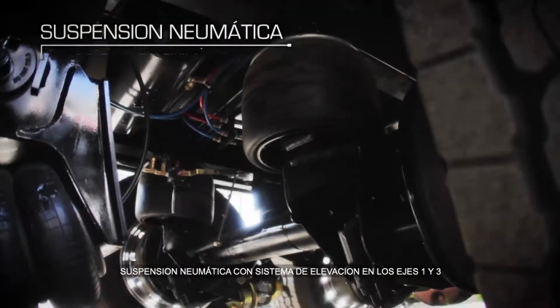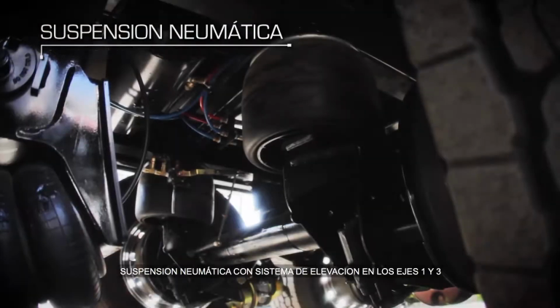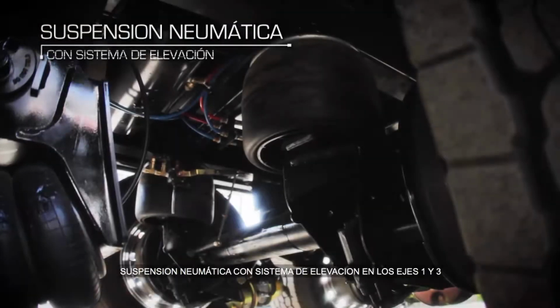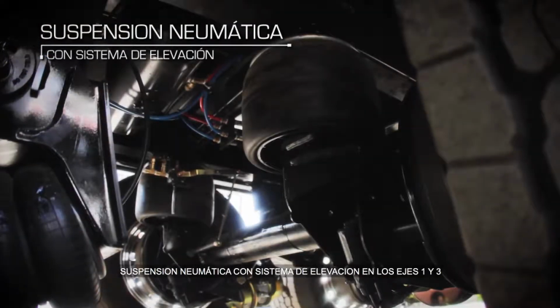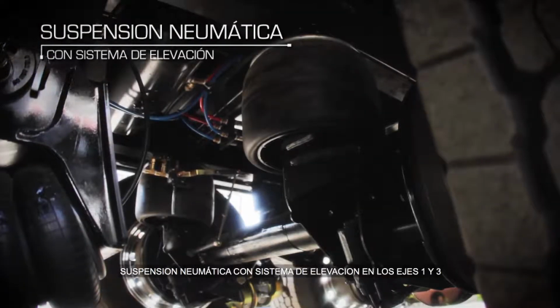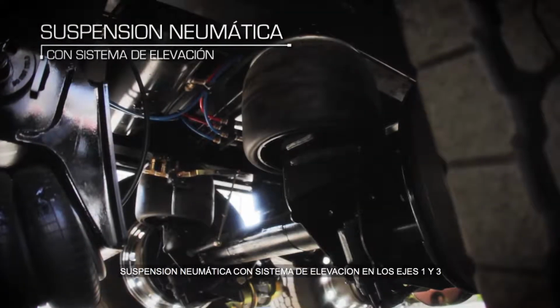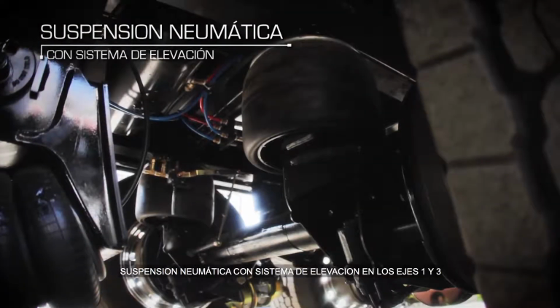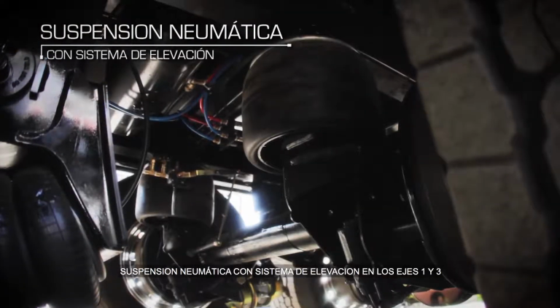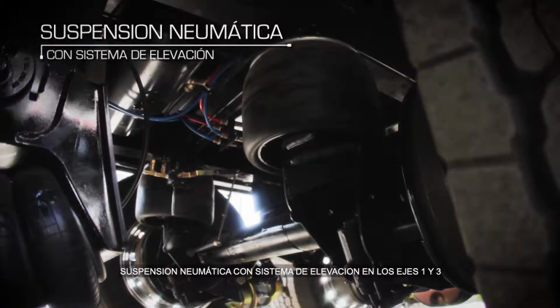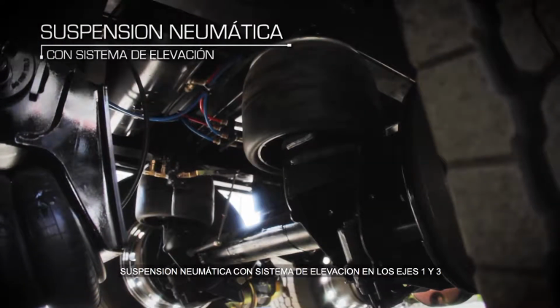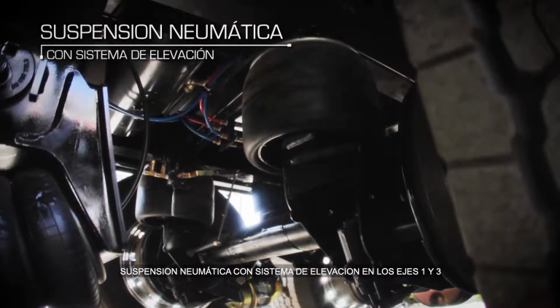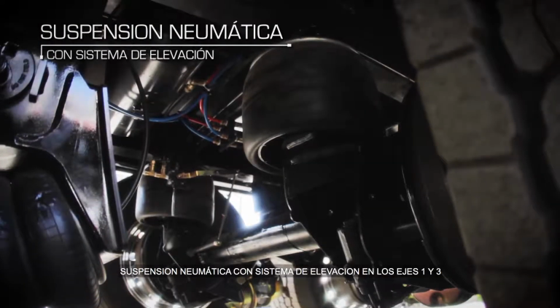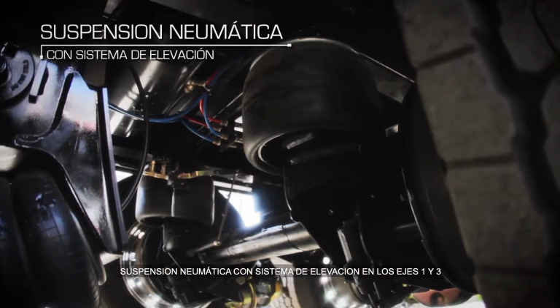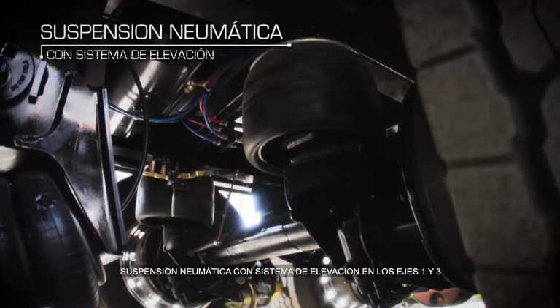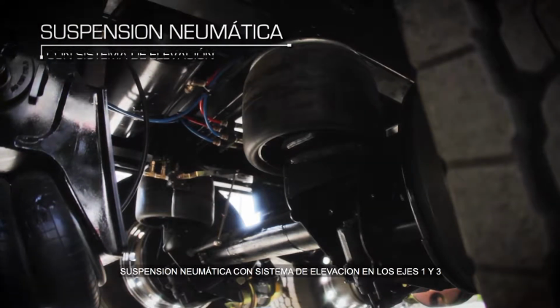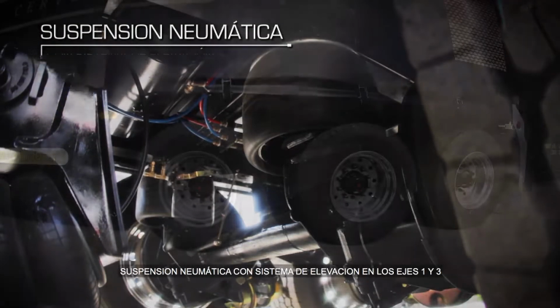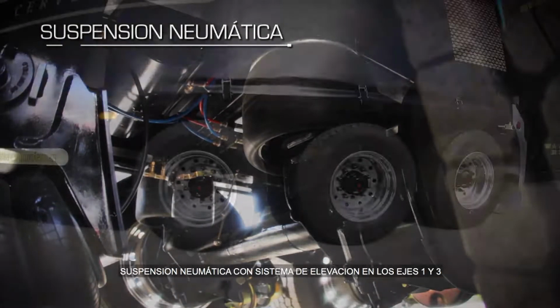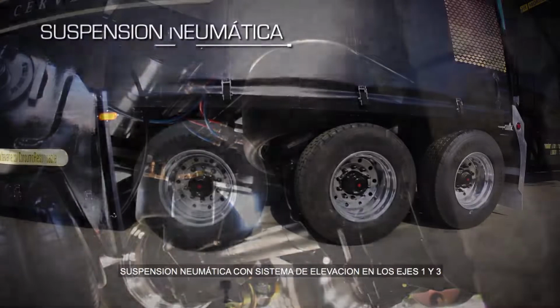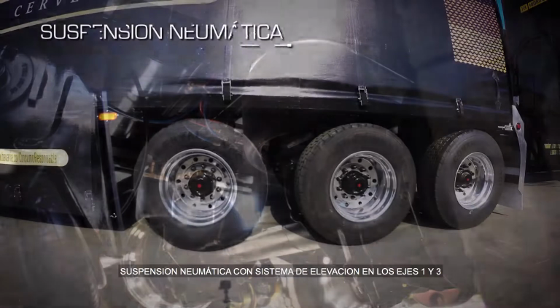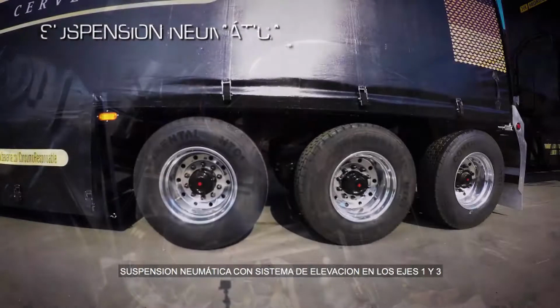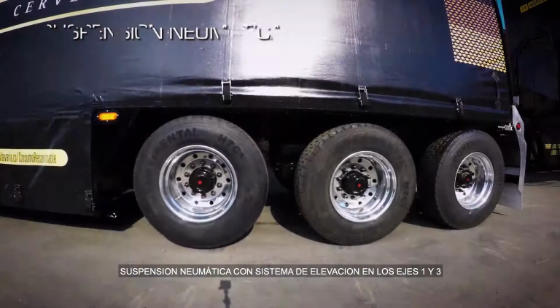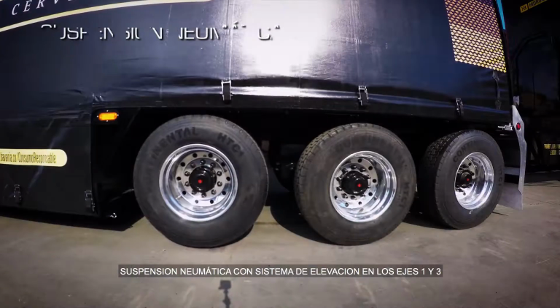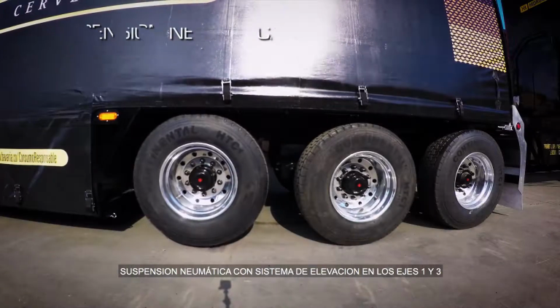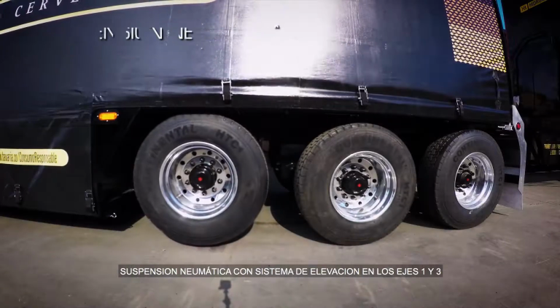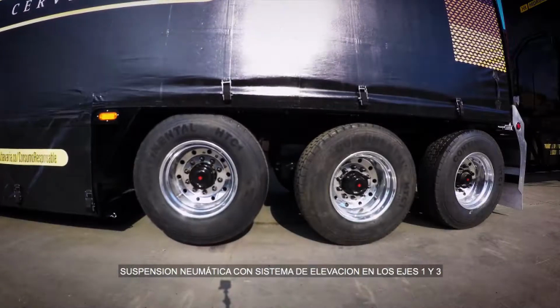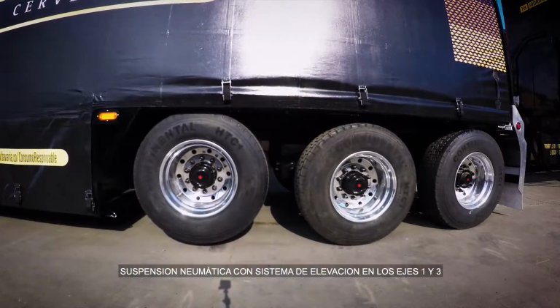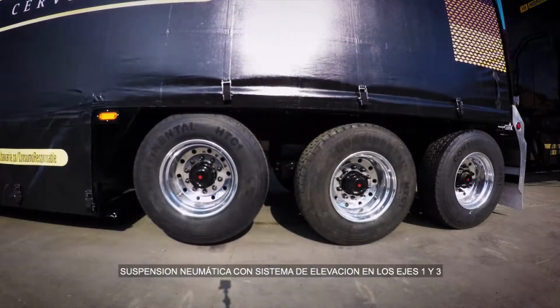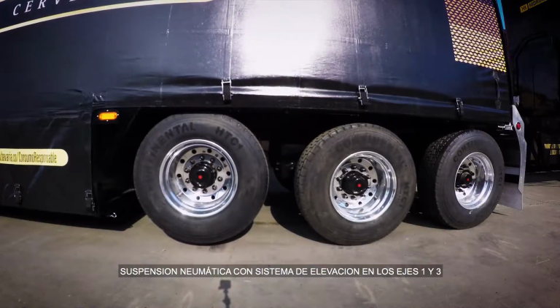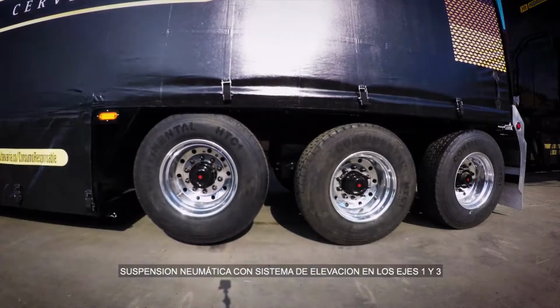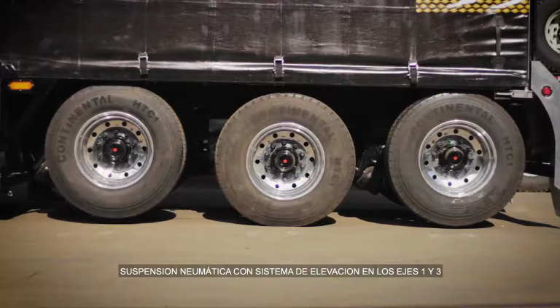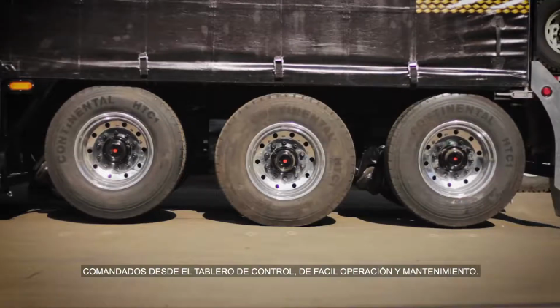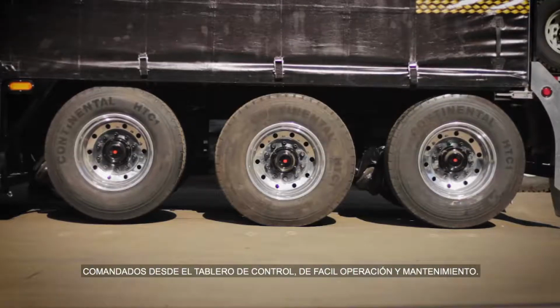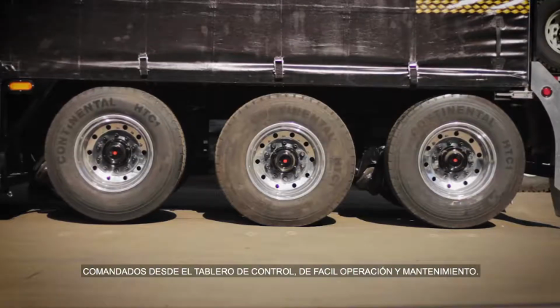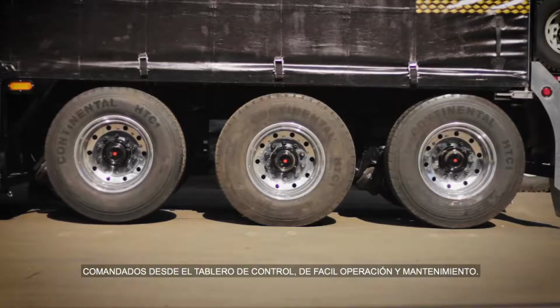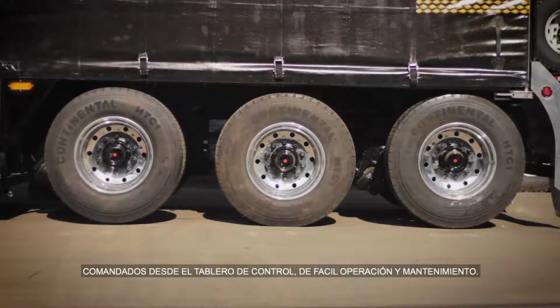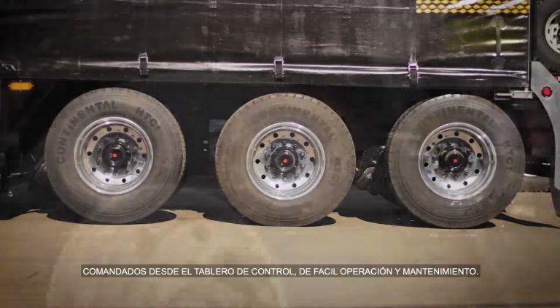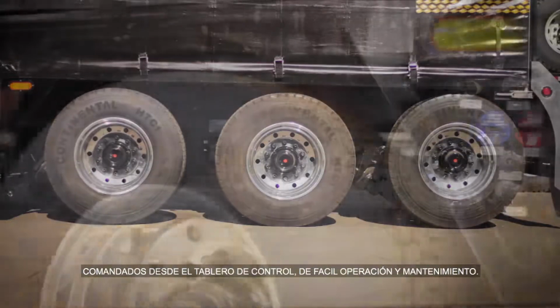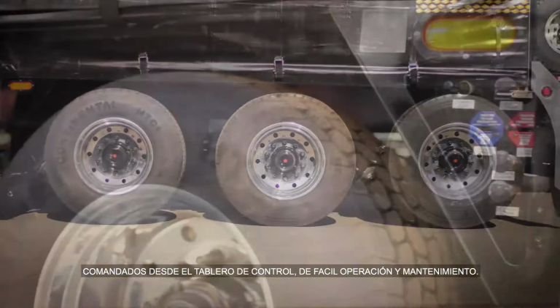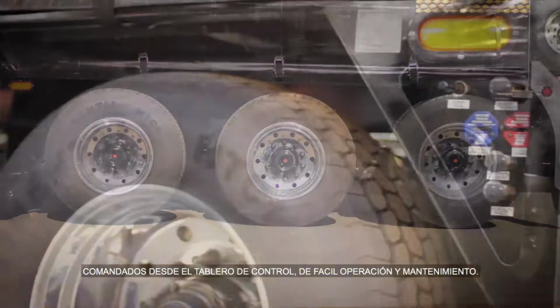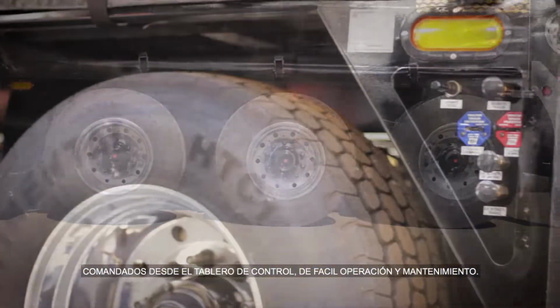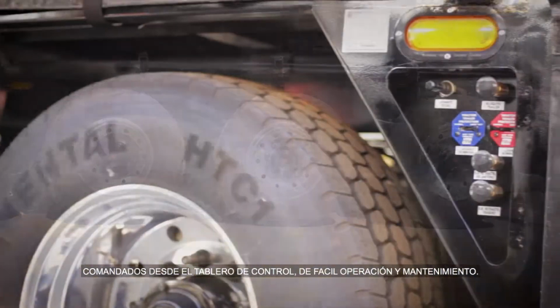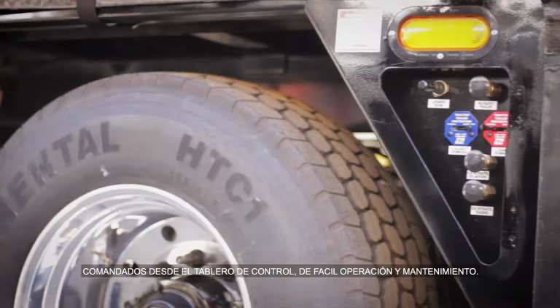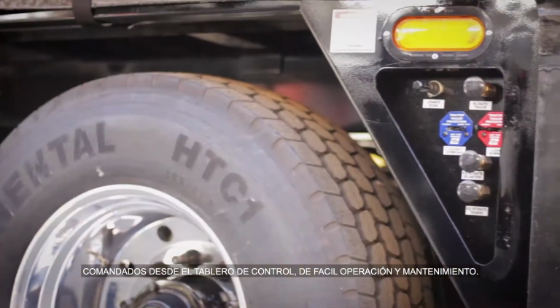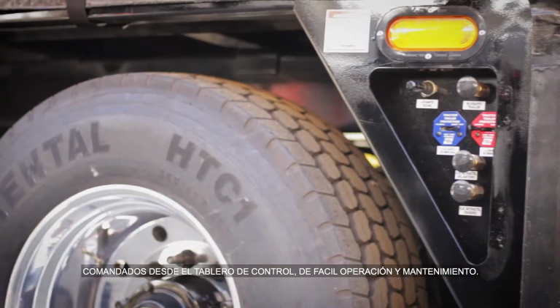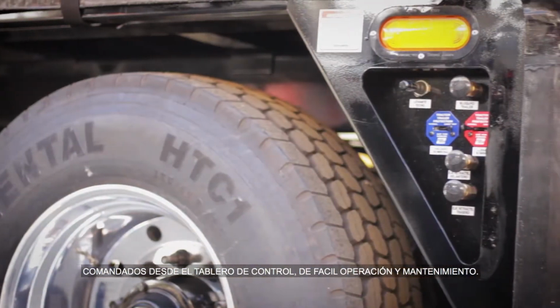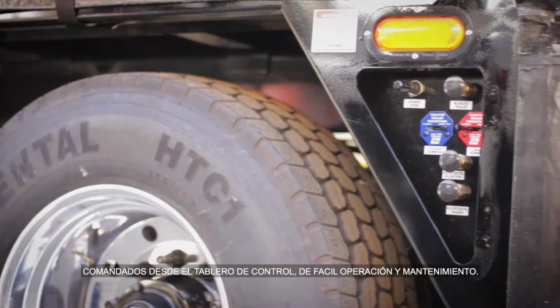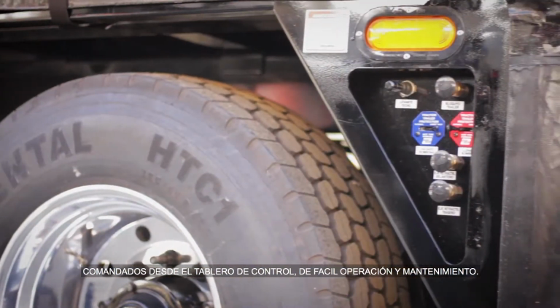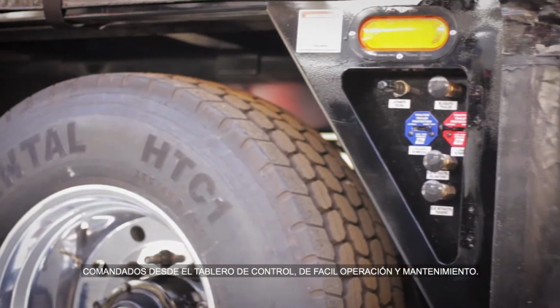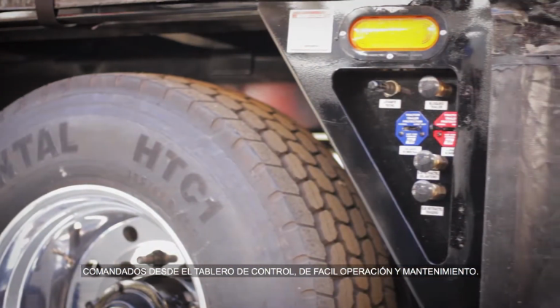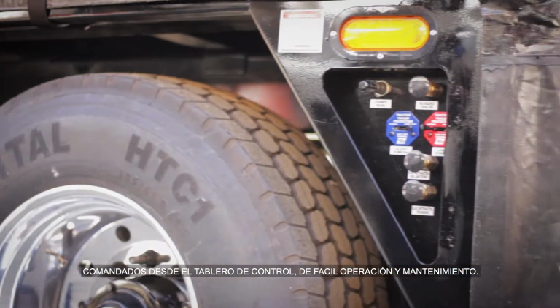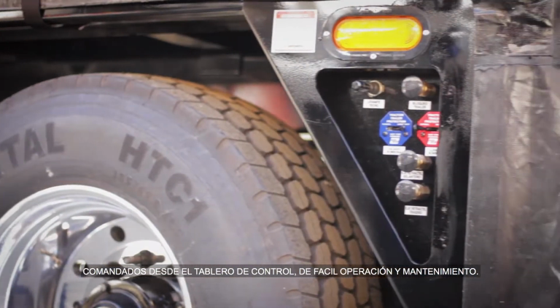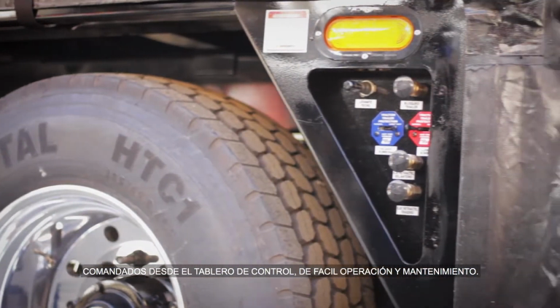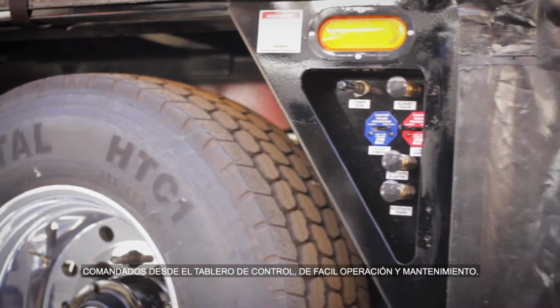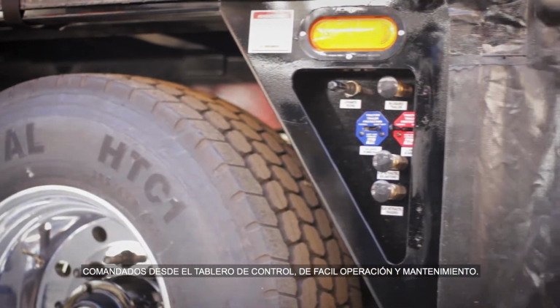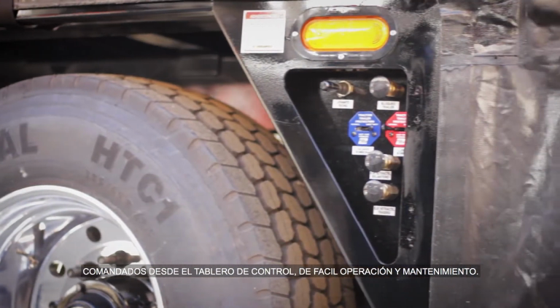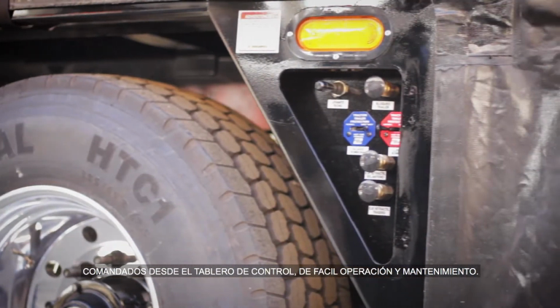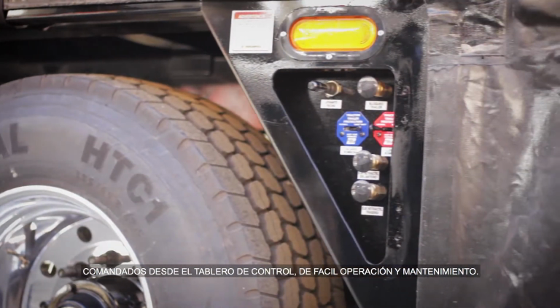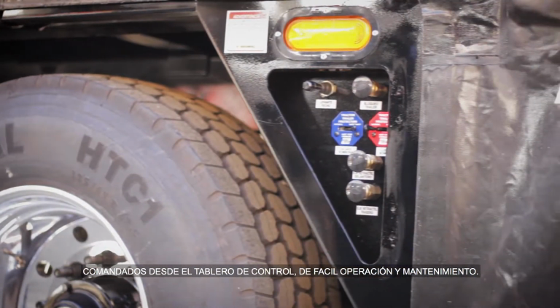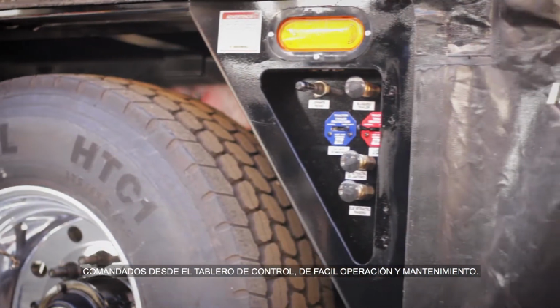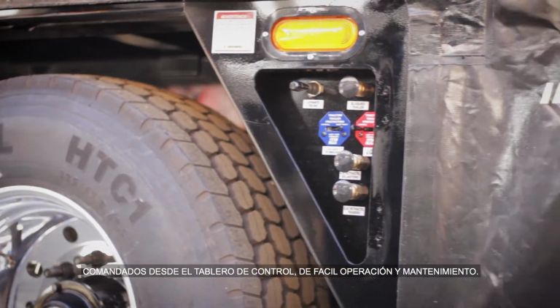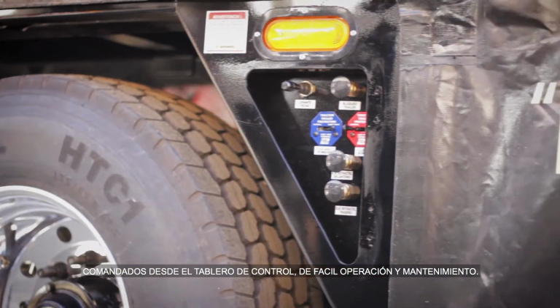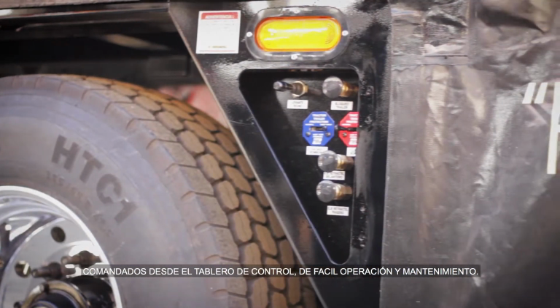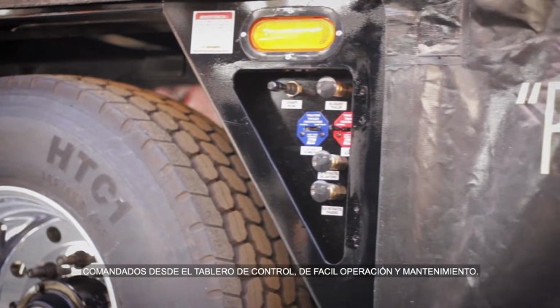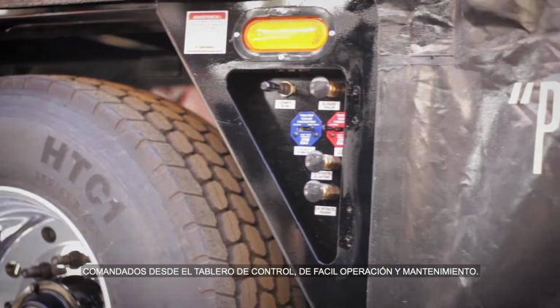Suspensión neumática con sistema de elevación en los ejes 1 y 3, comandados desde el tablero de control de fácil operación y mantenimiento.